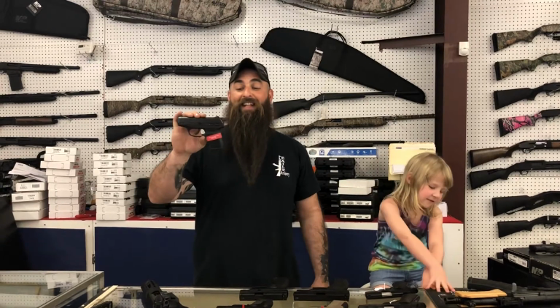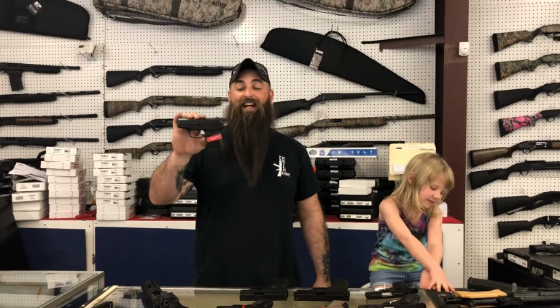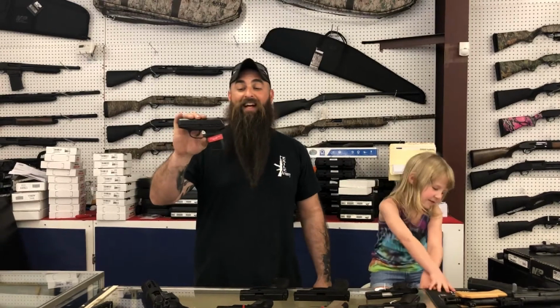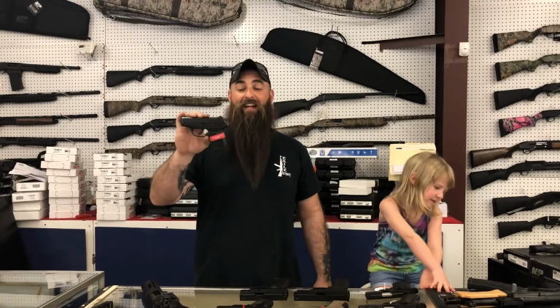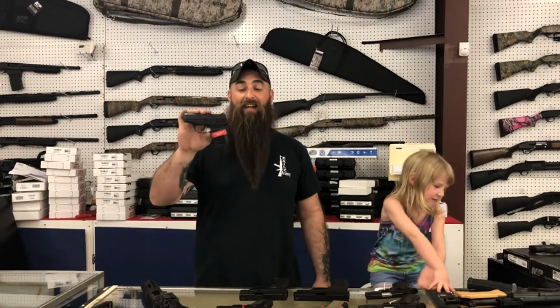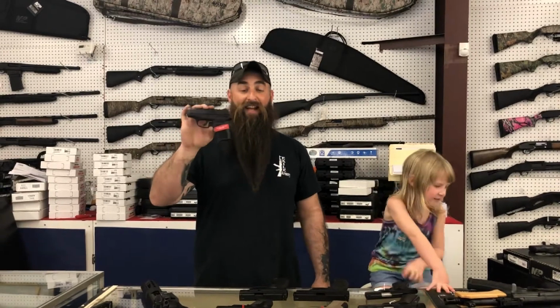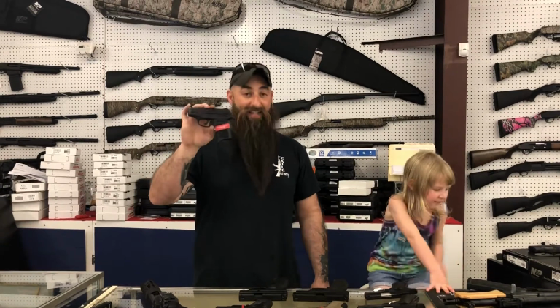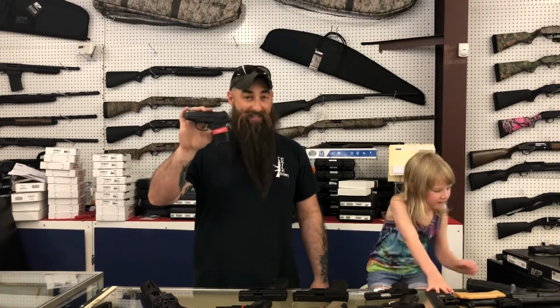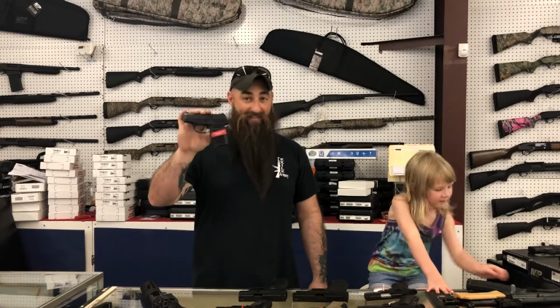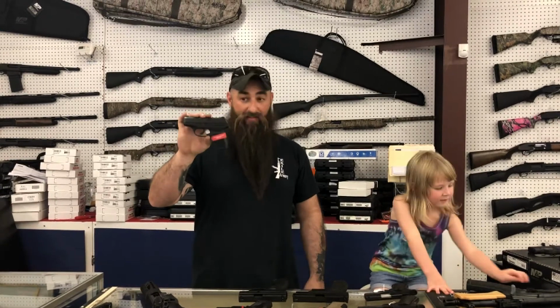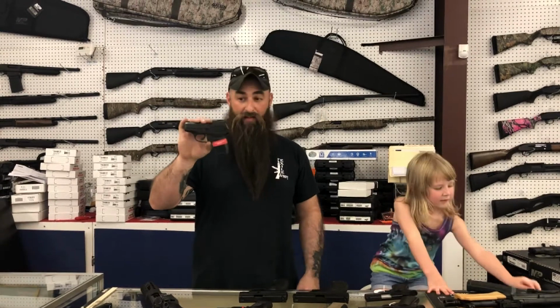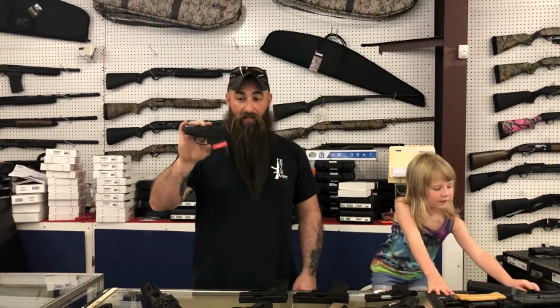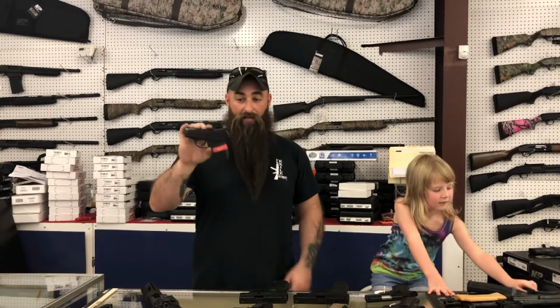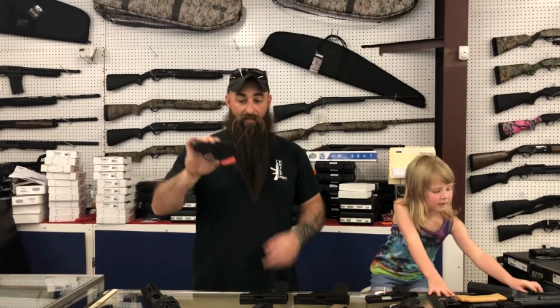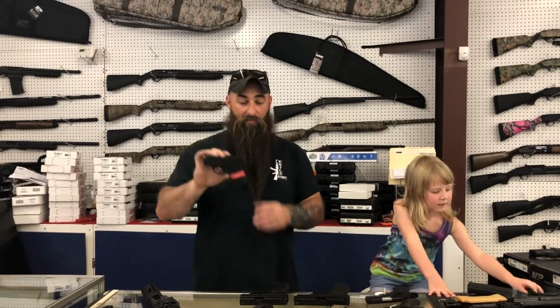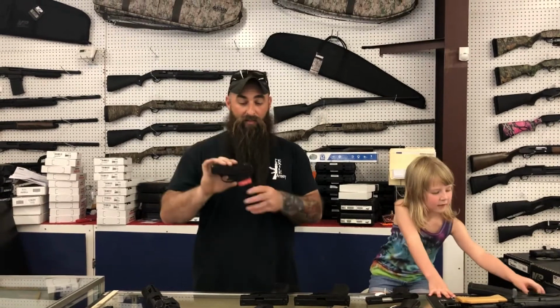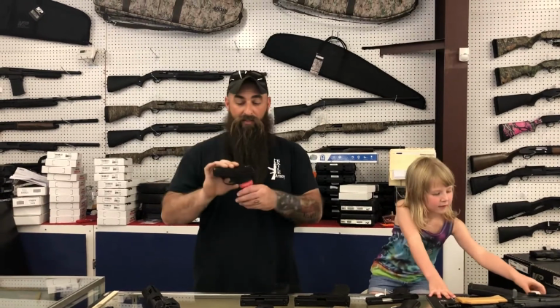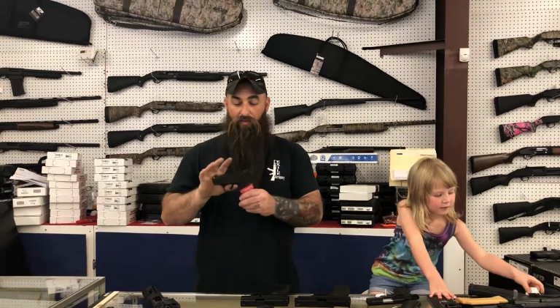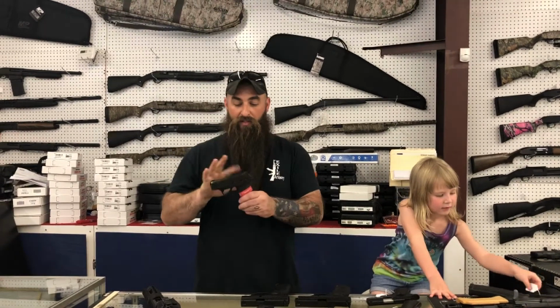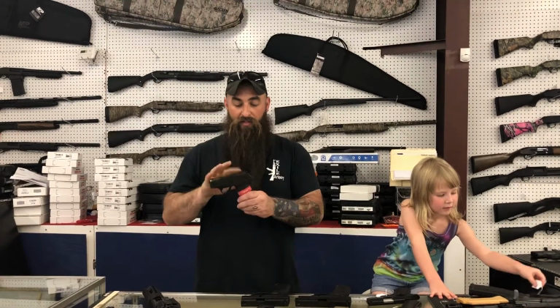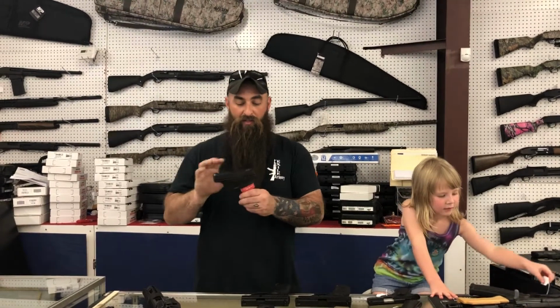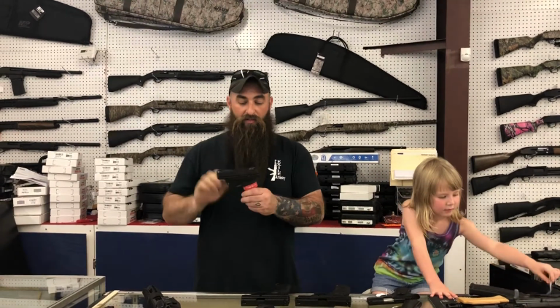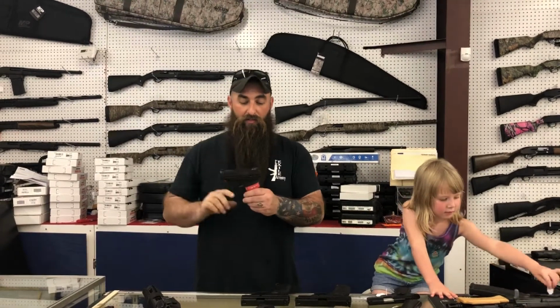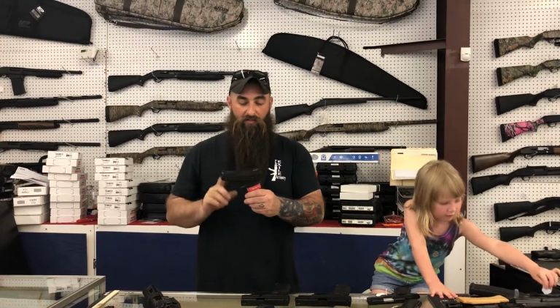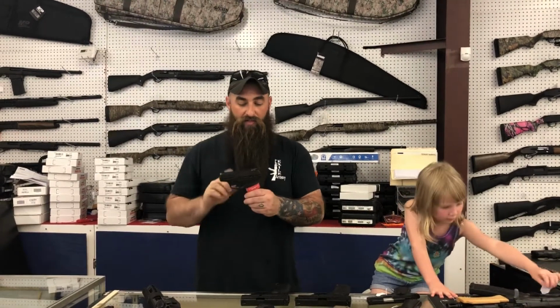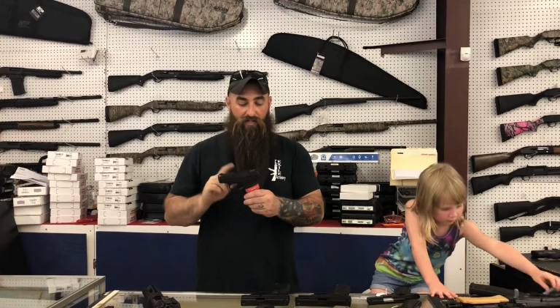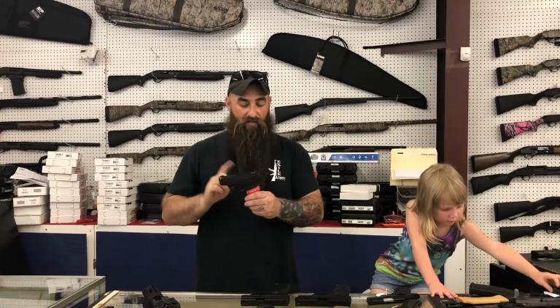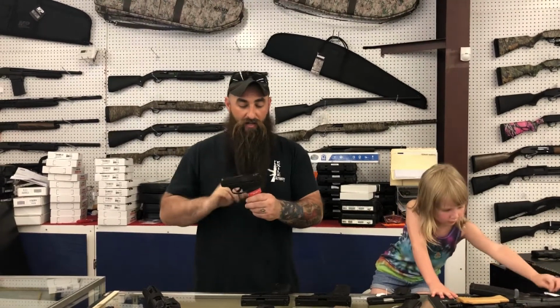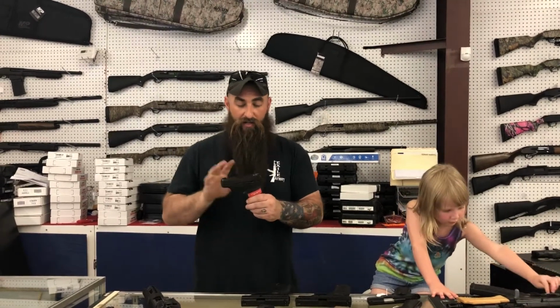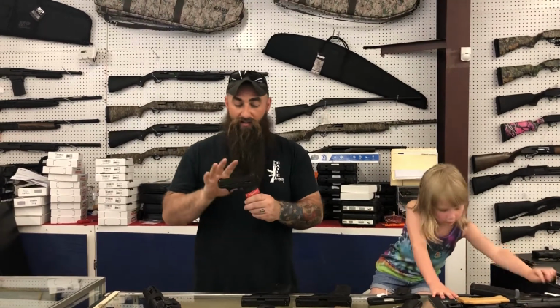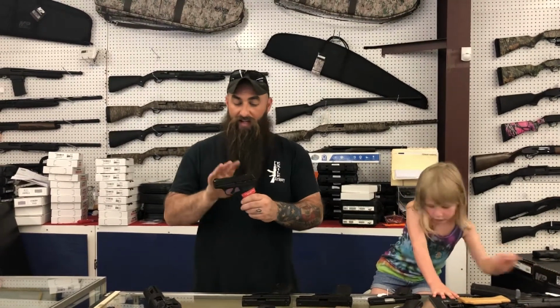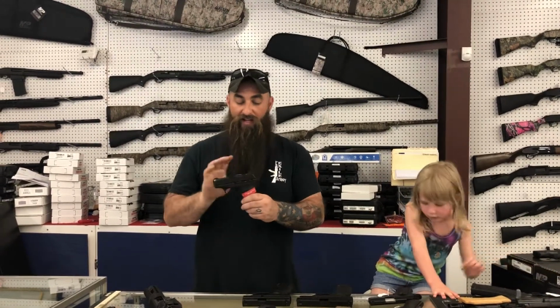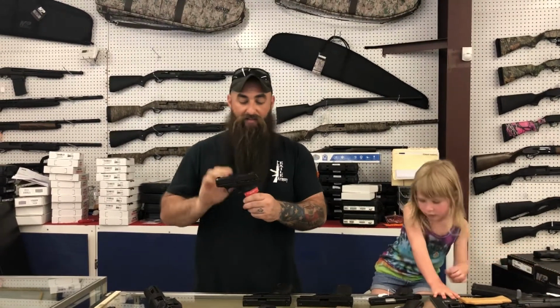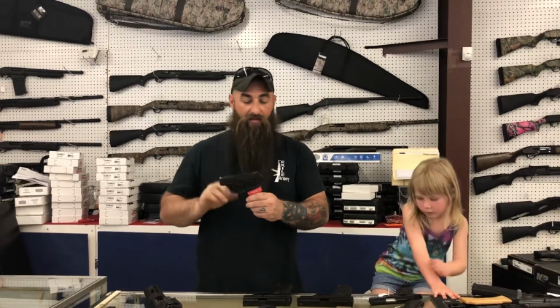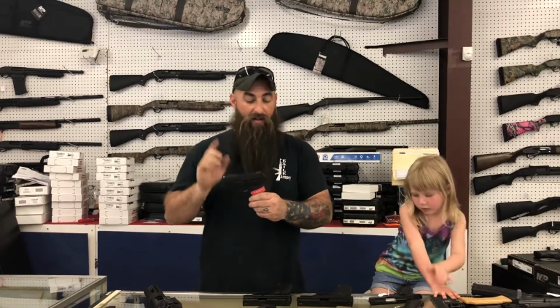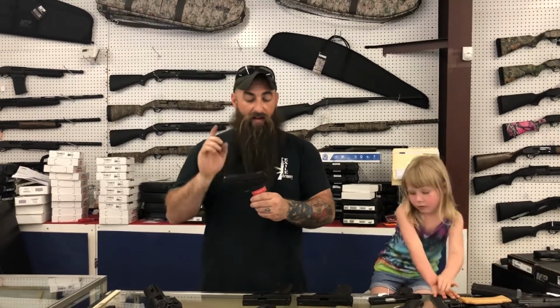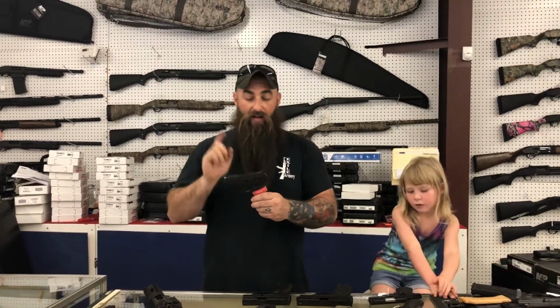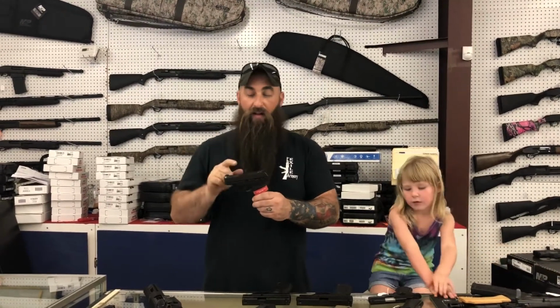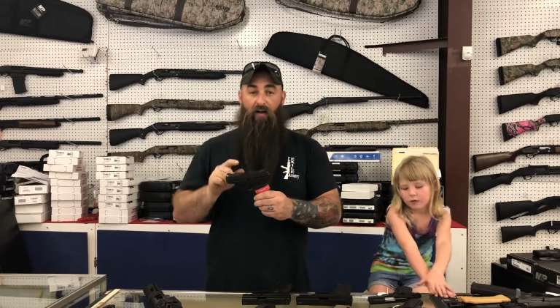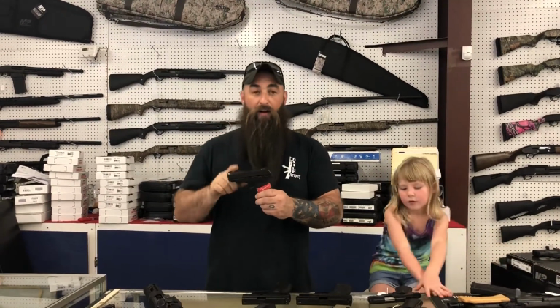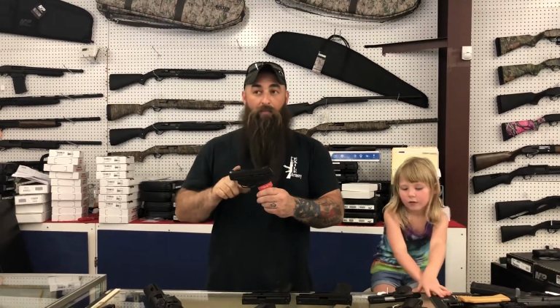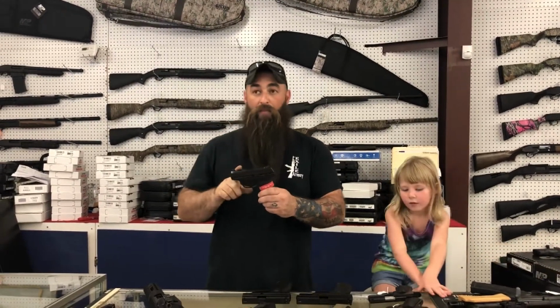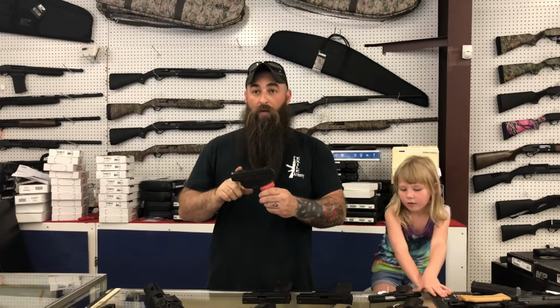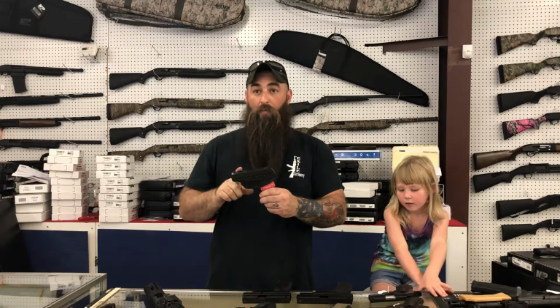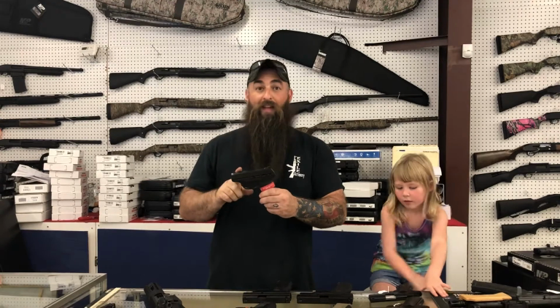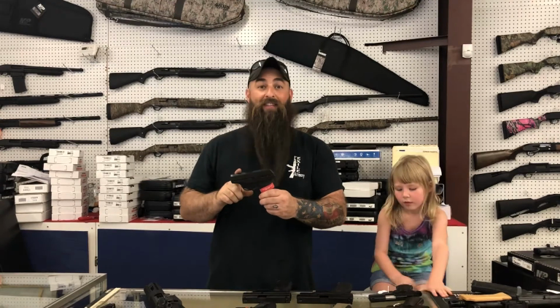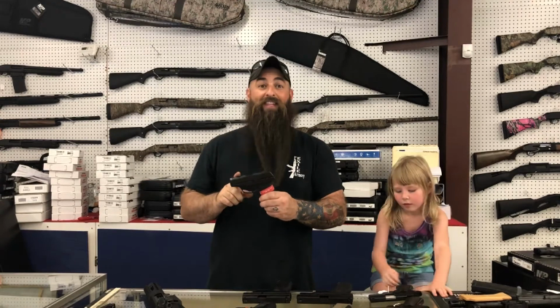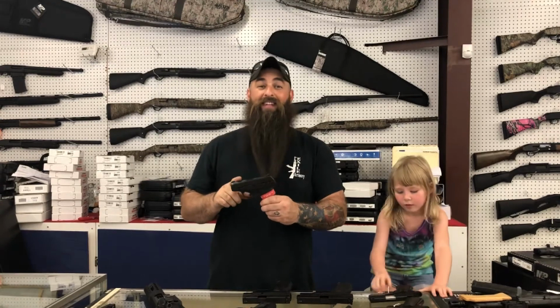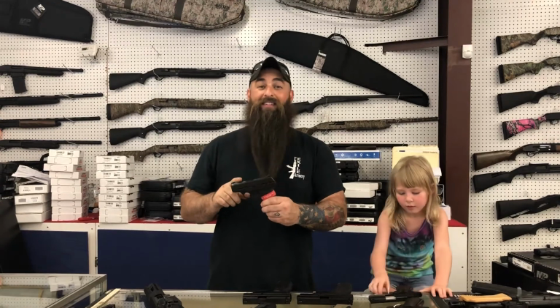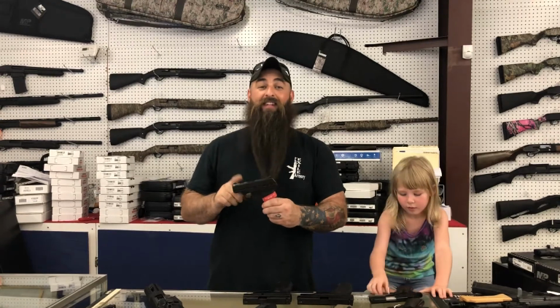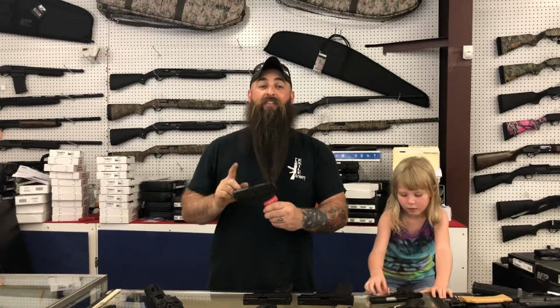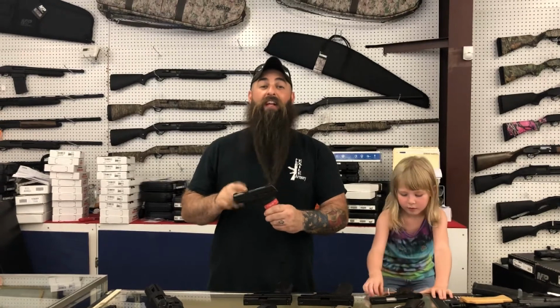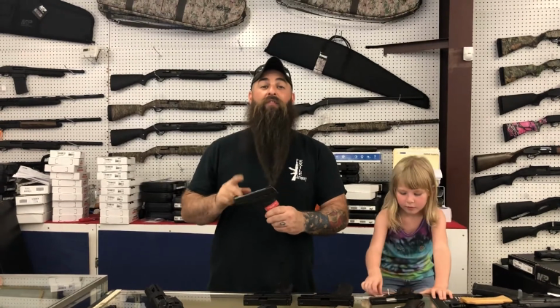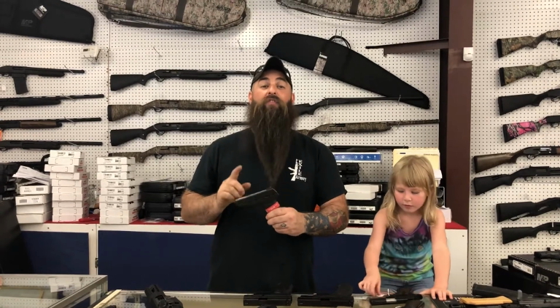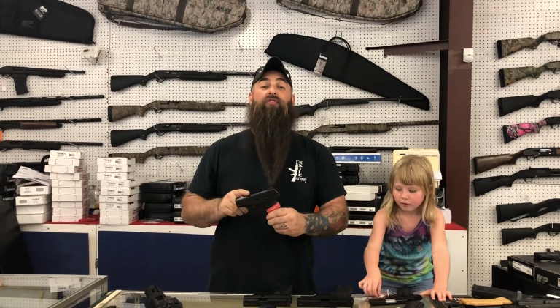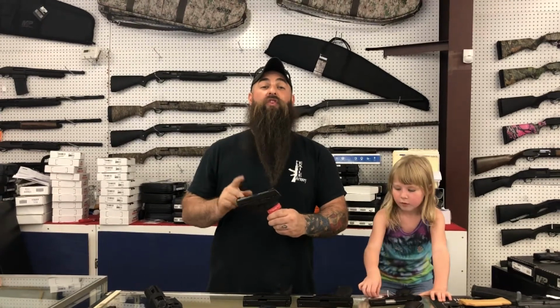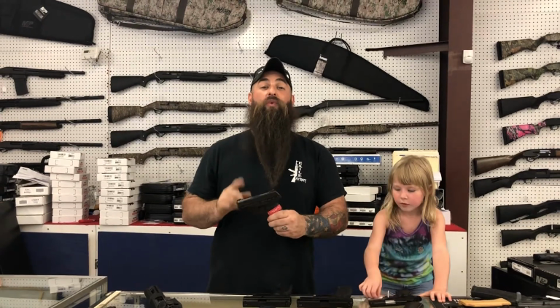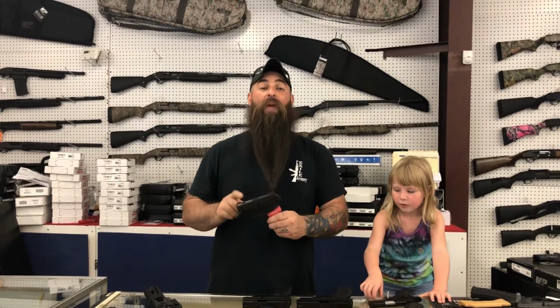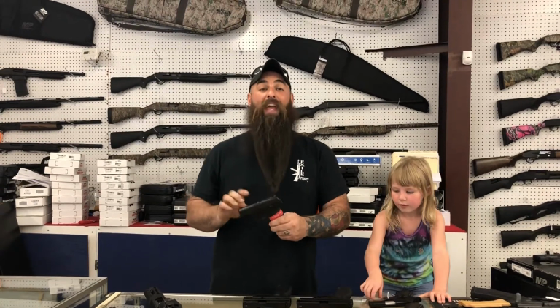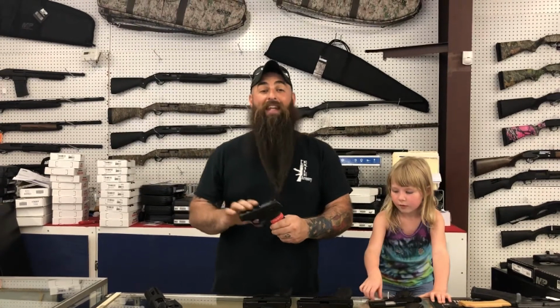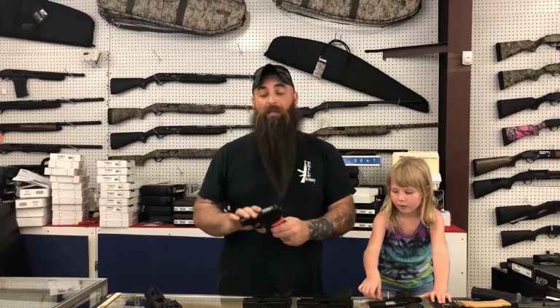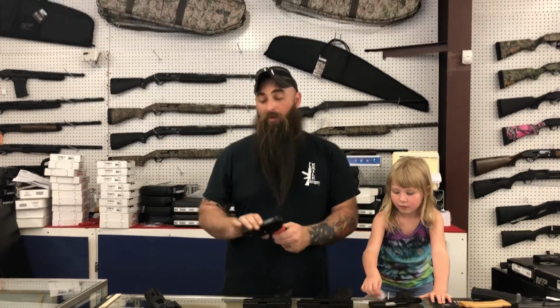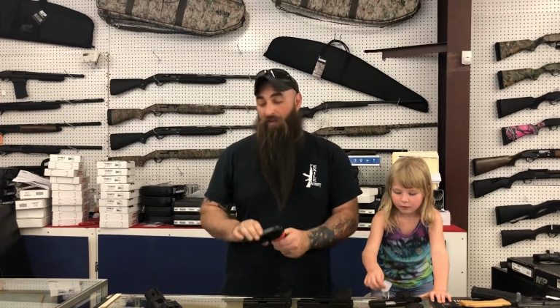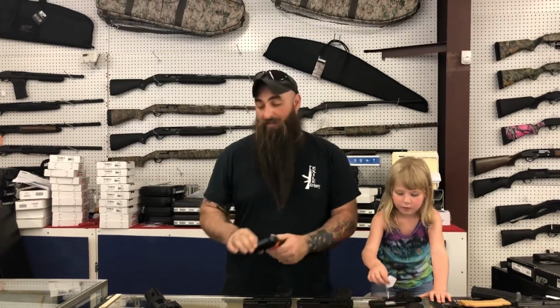I also have Ruger LC9s — this one is with the adjustable sight sights. We have these on sale right now for $280 plus tax.